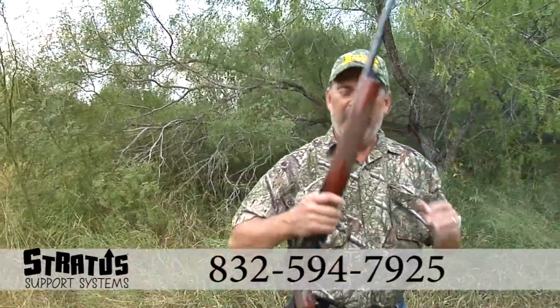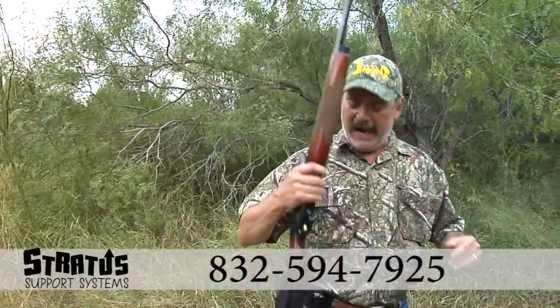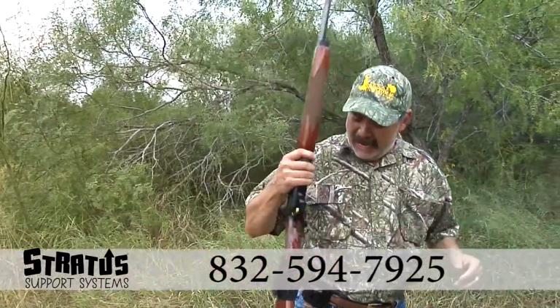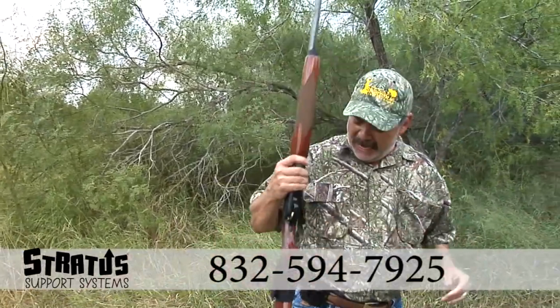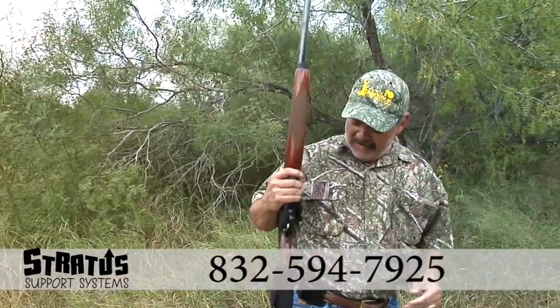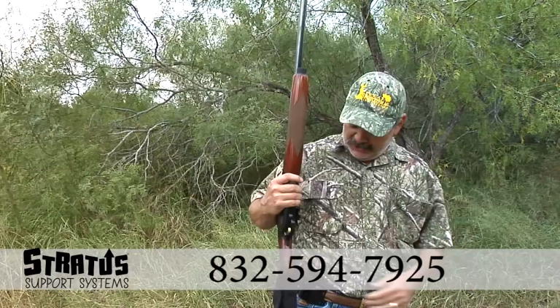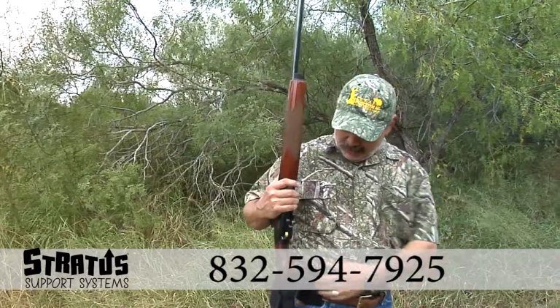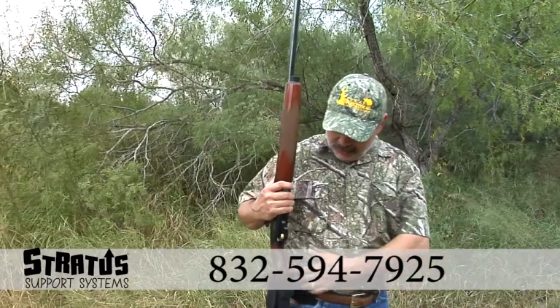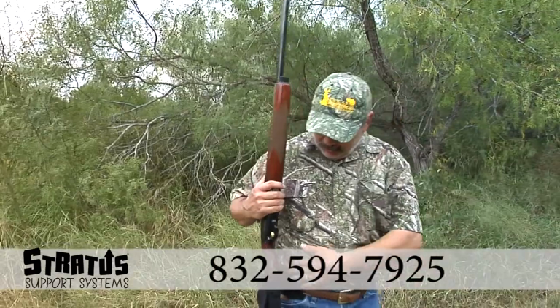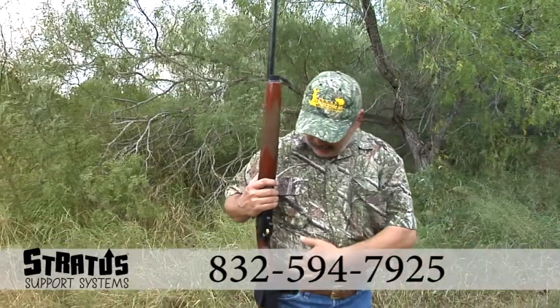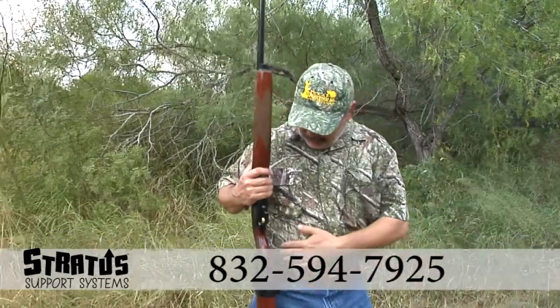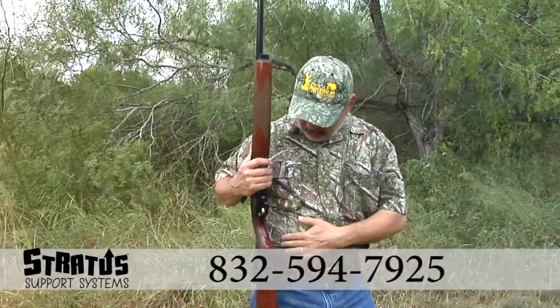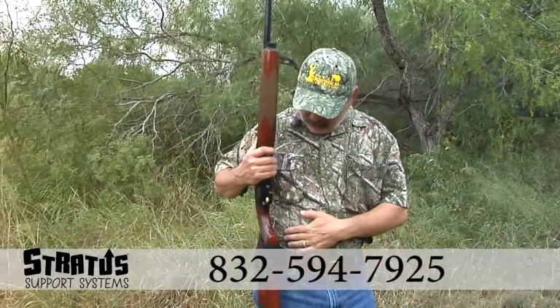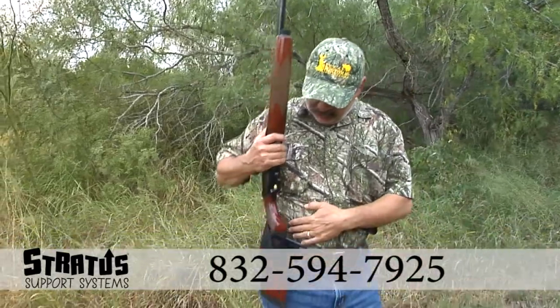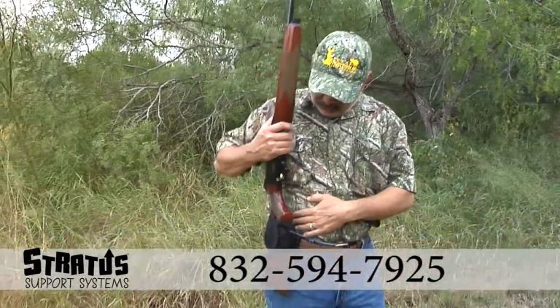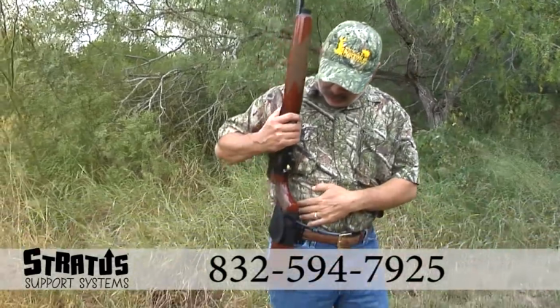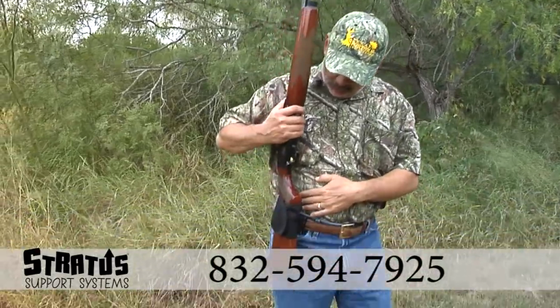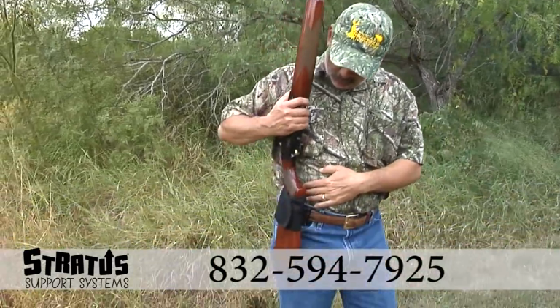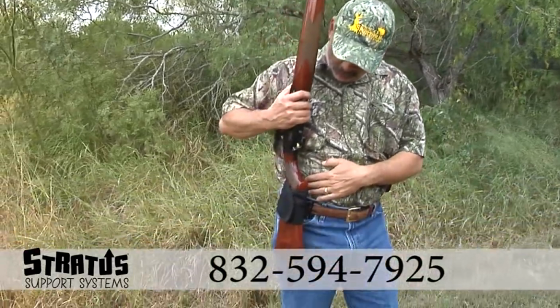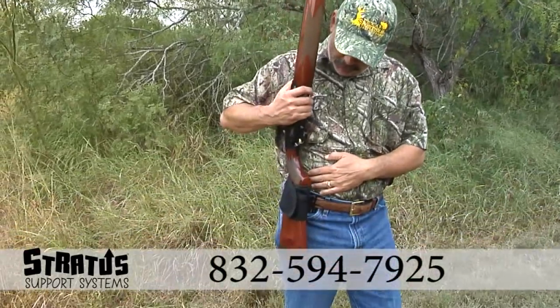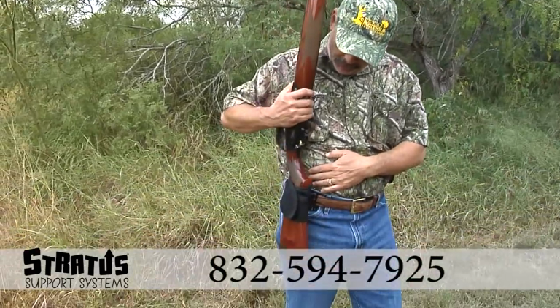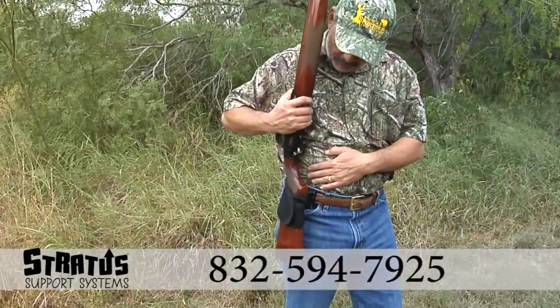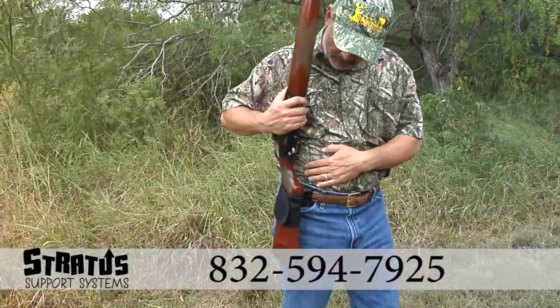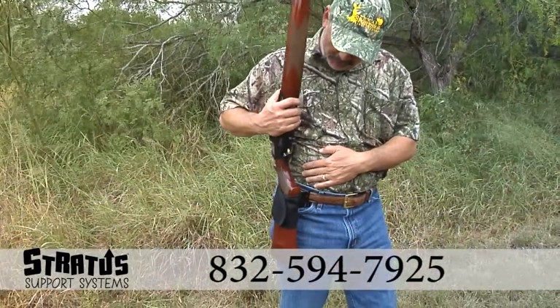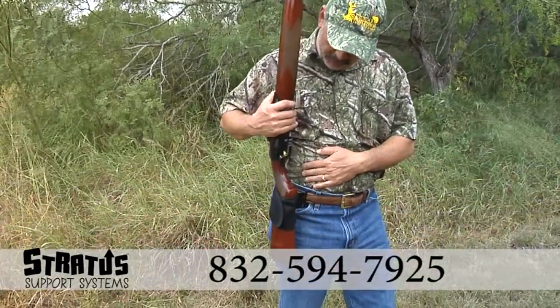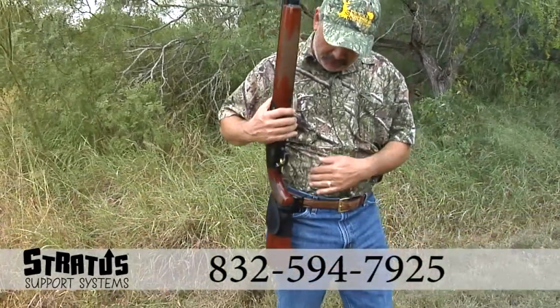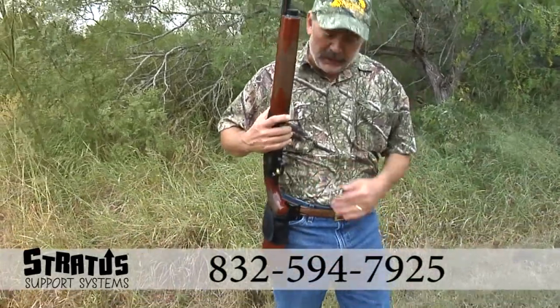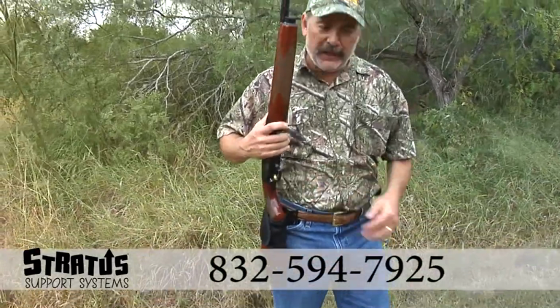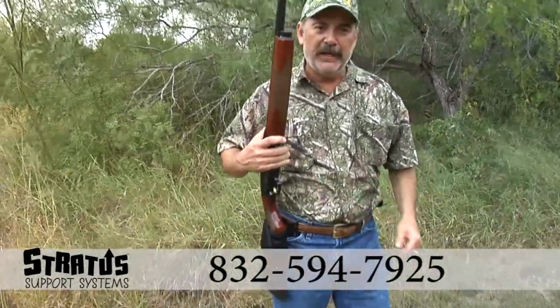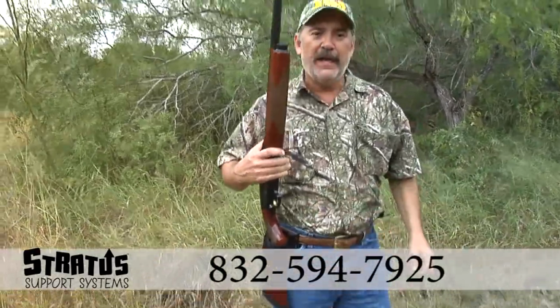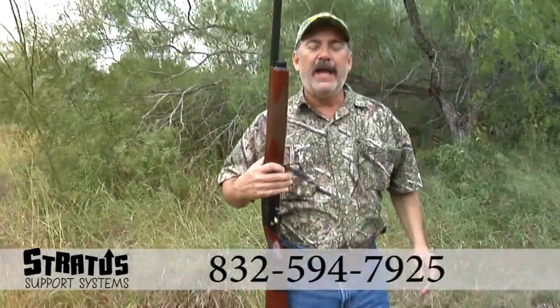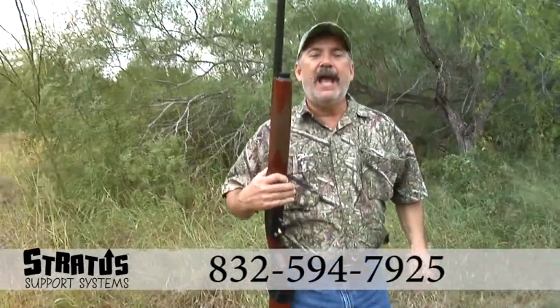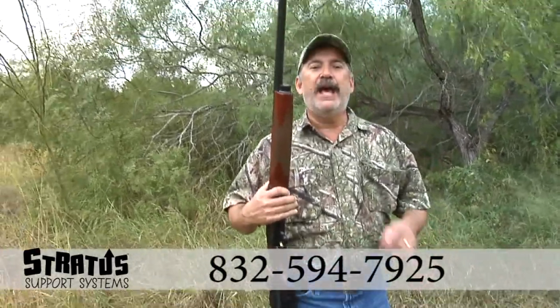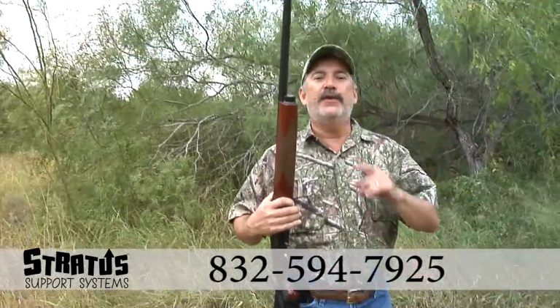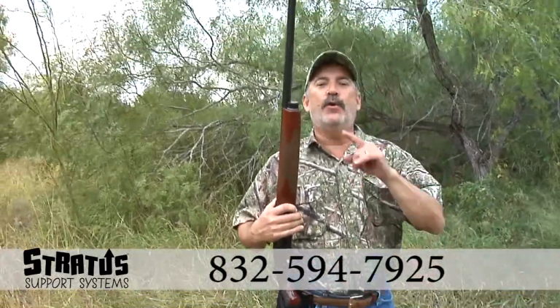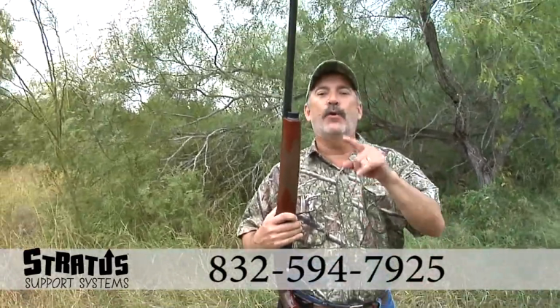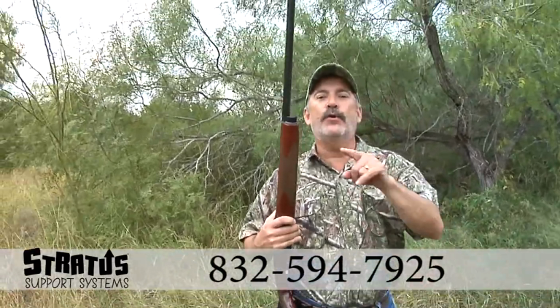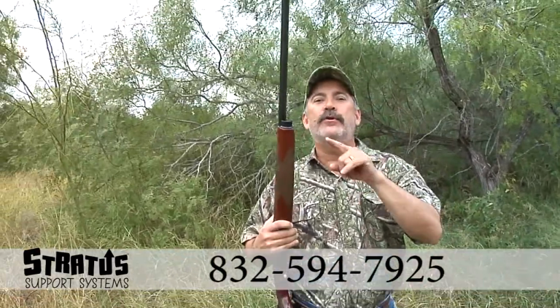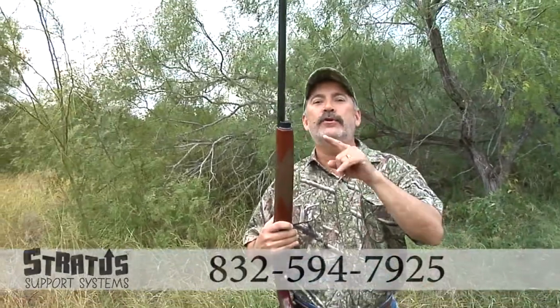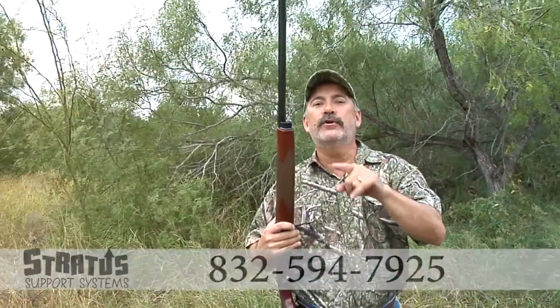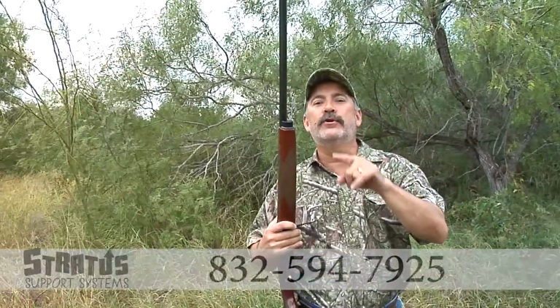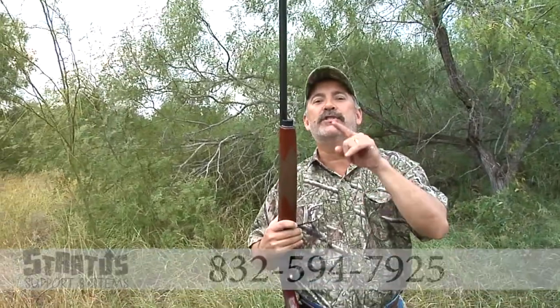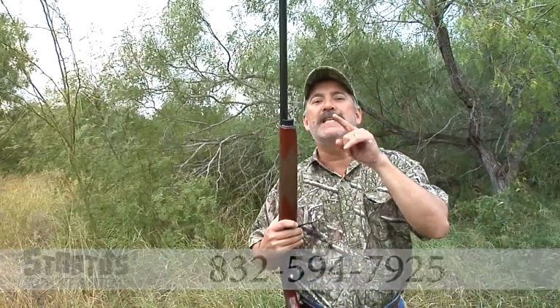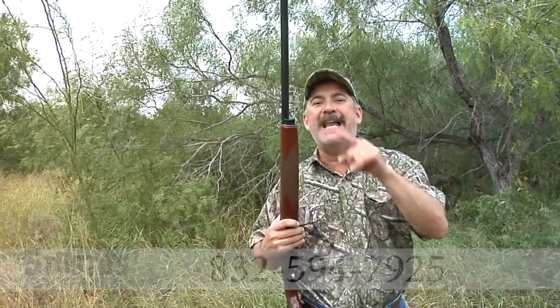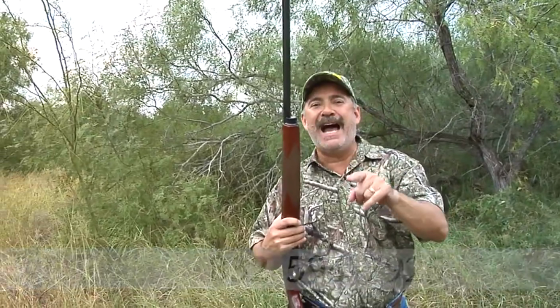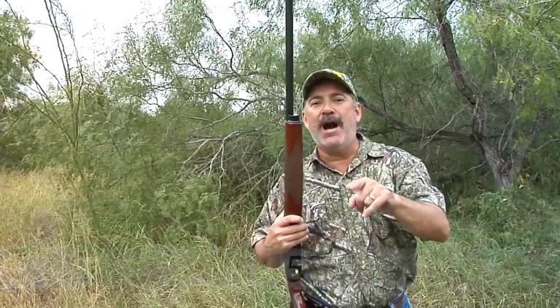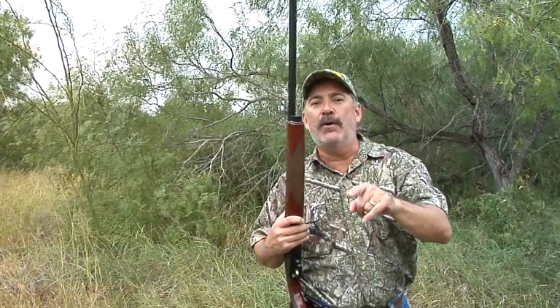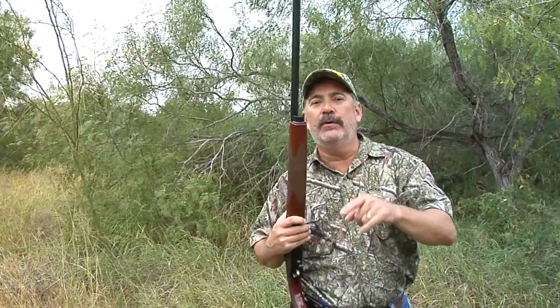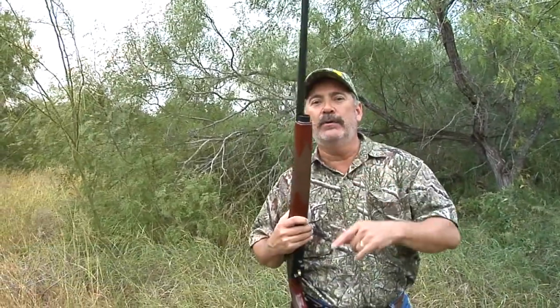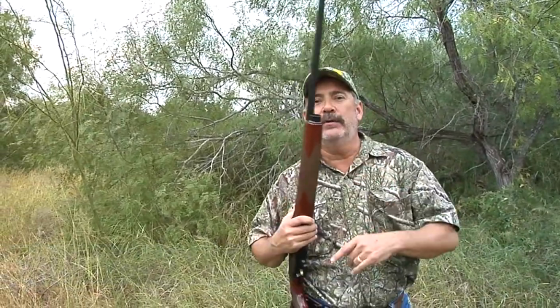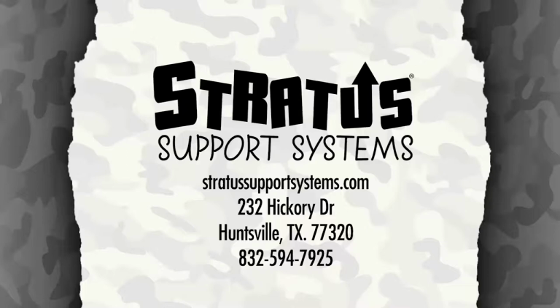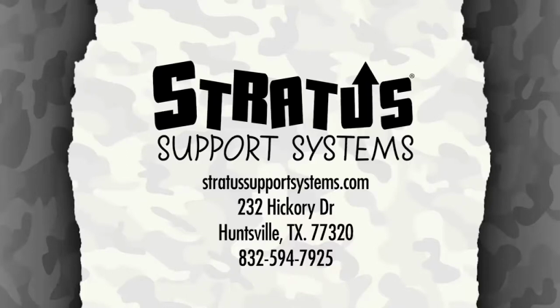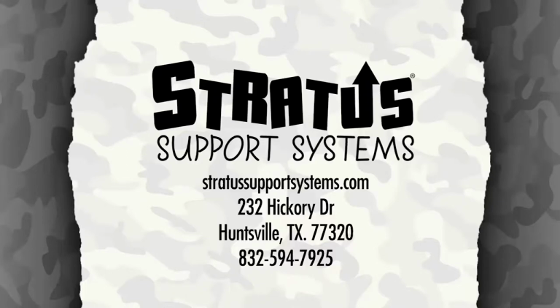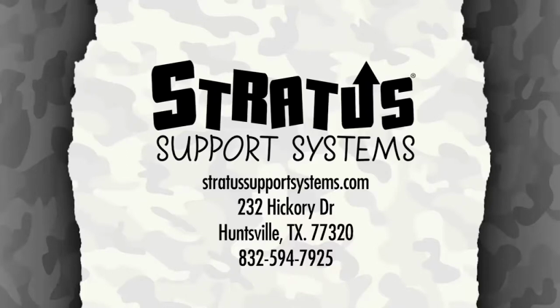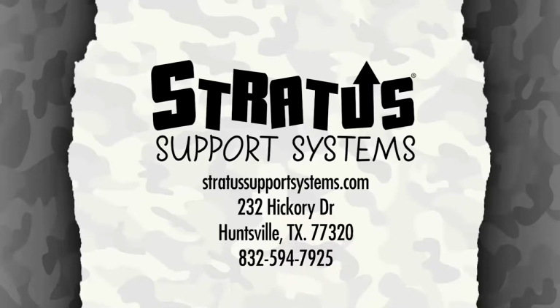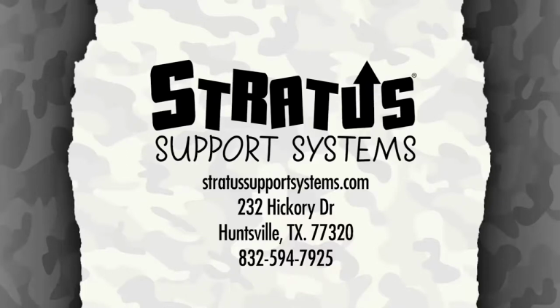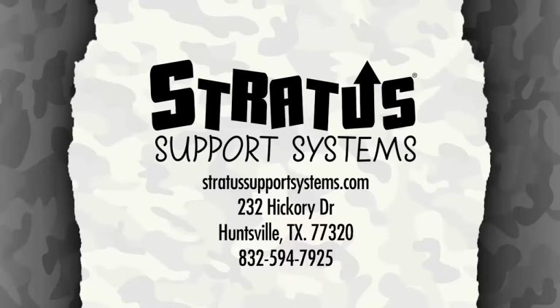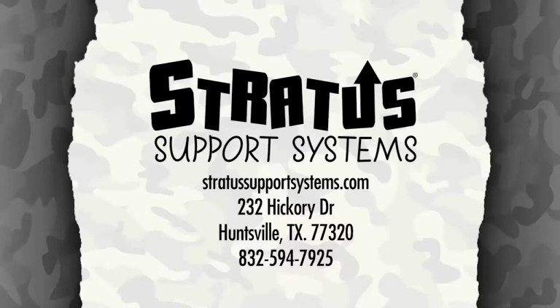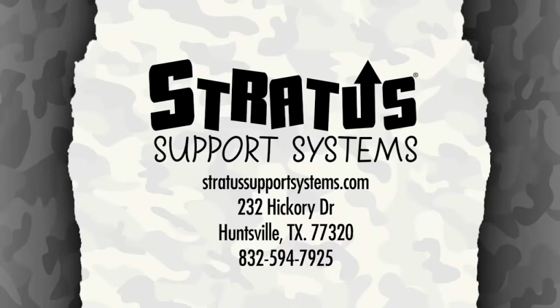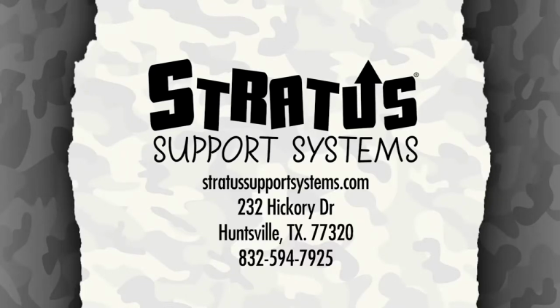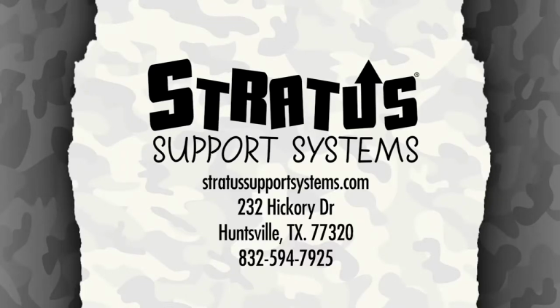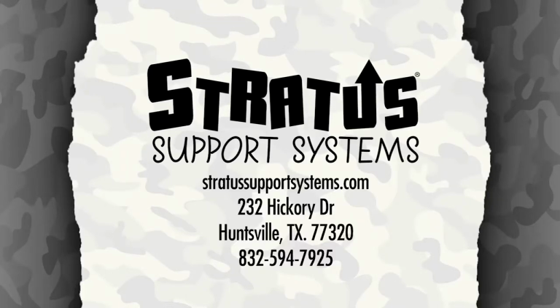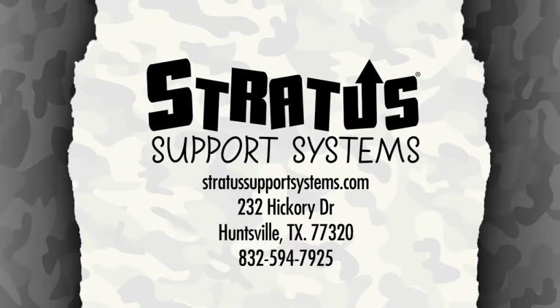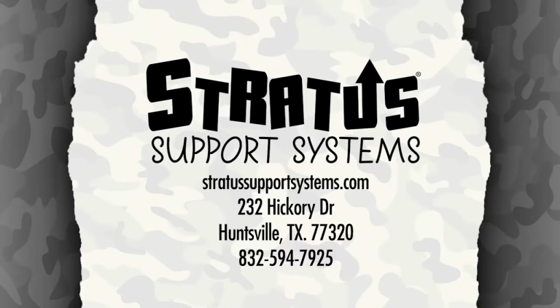I strongly urge that you call the number on the screen and order yours now. Stratus Support Systems.